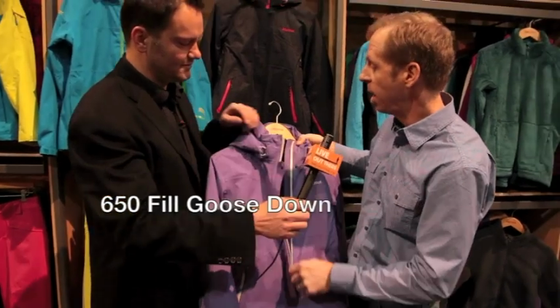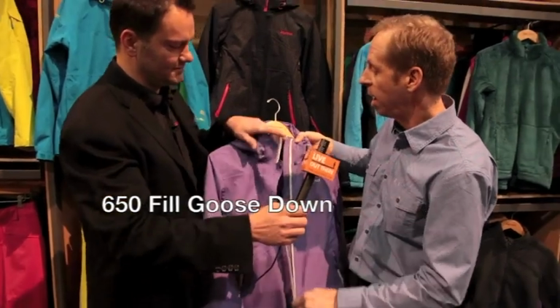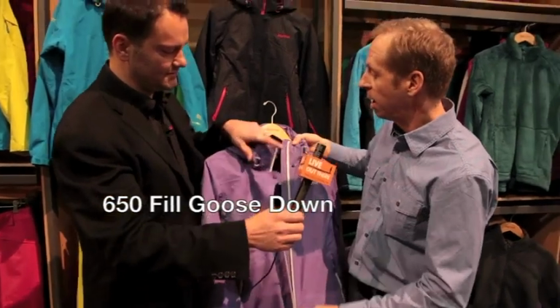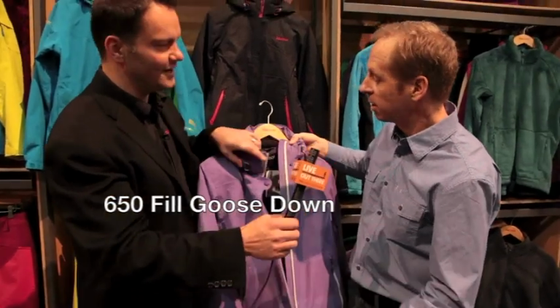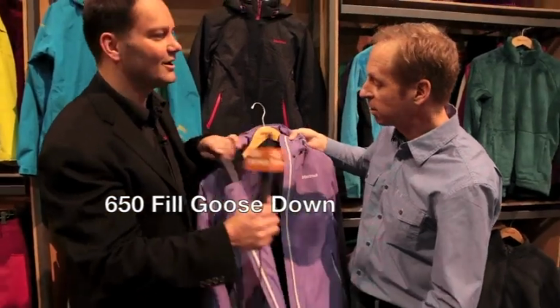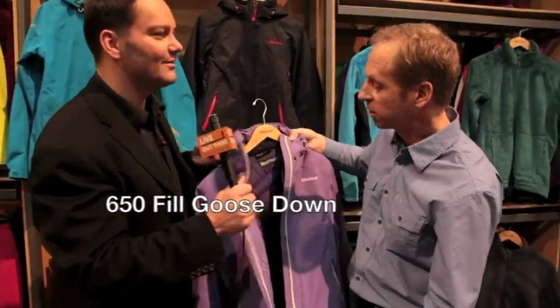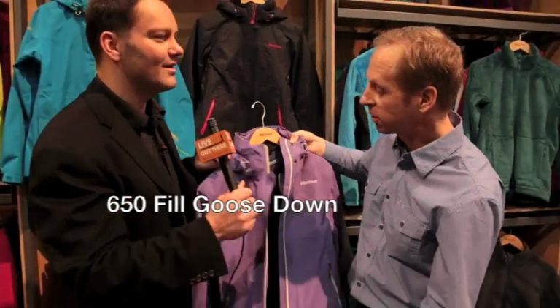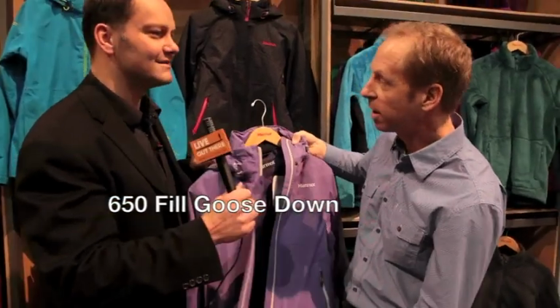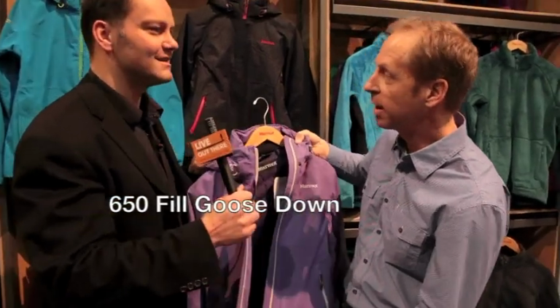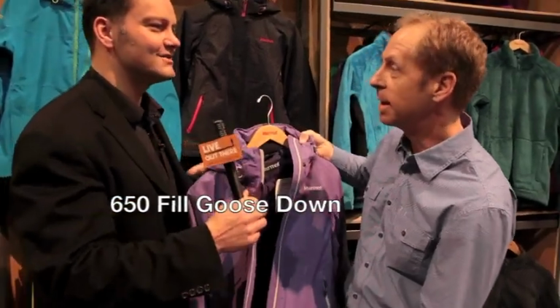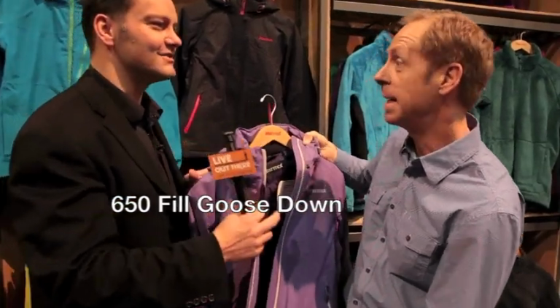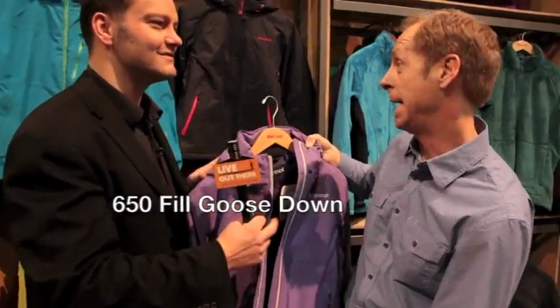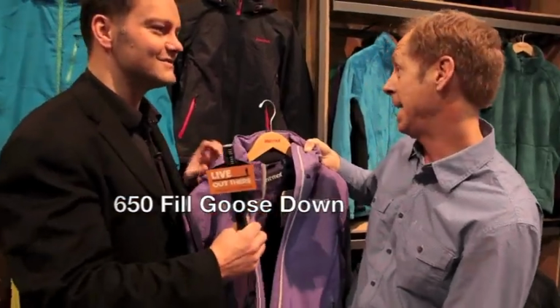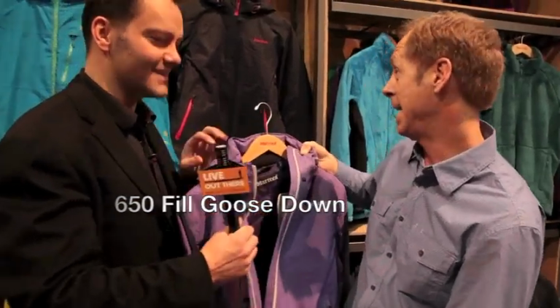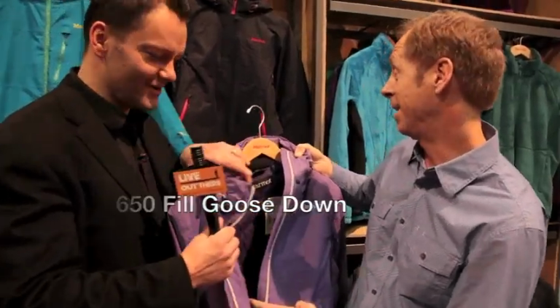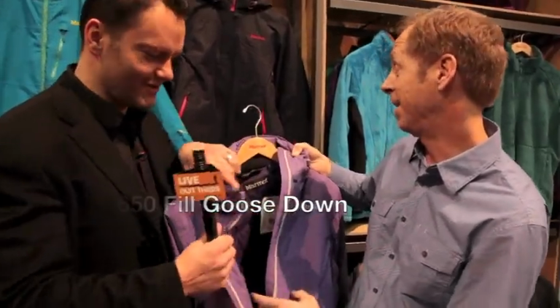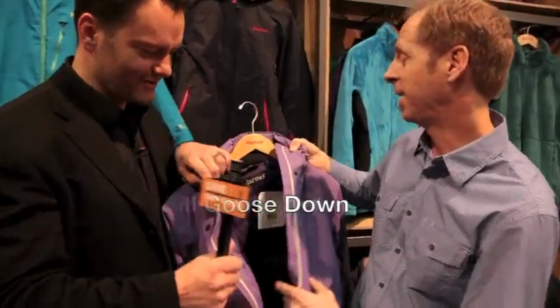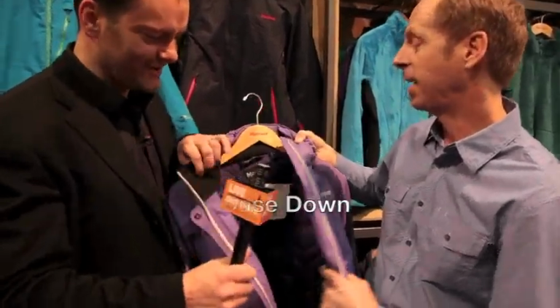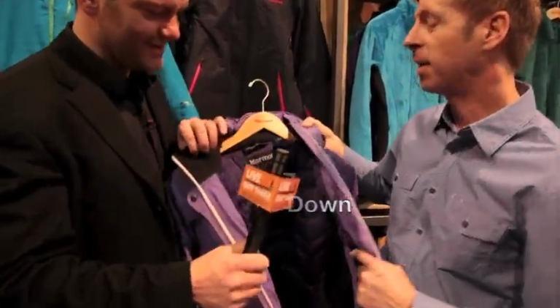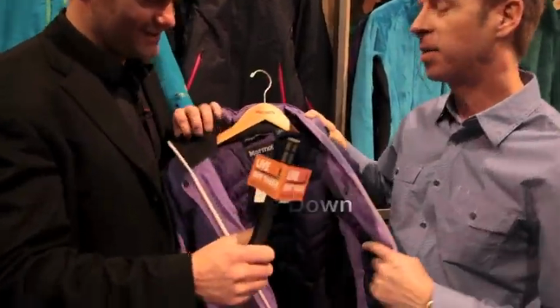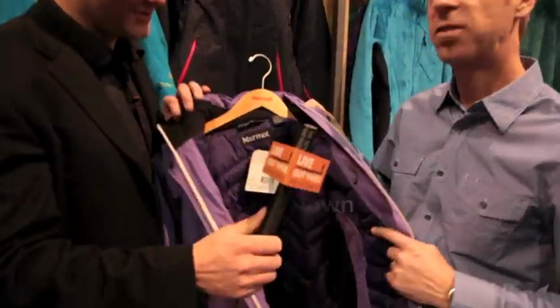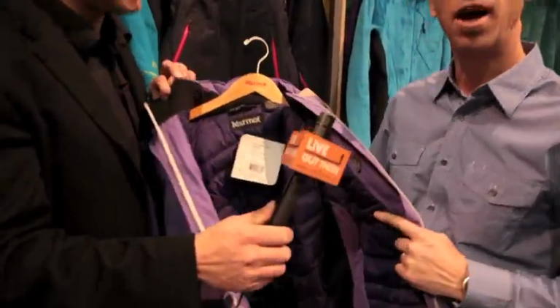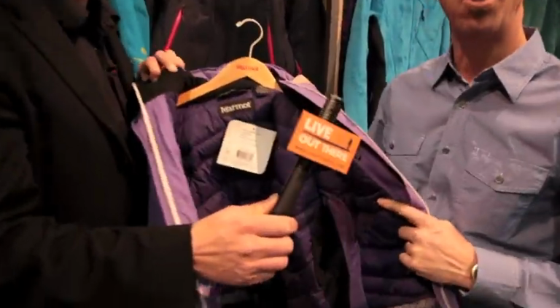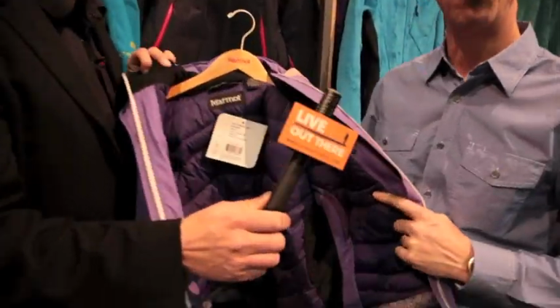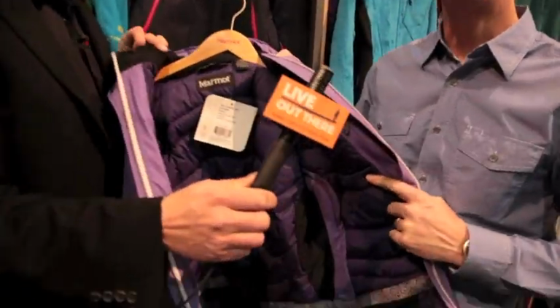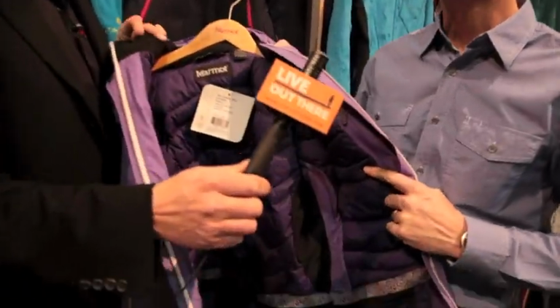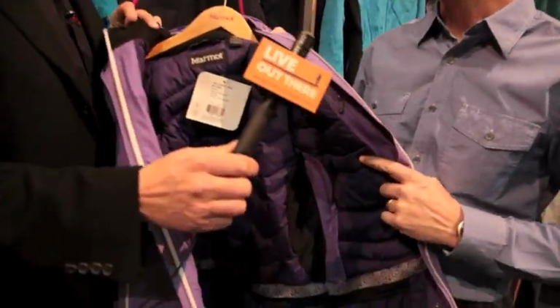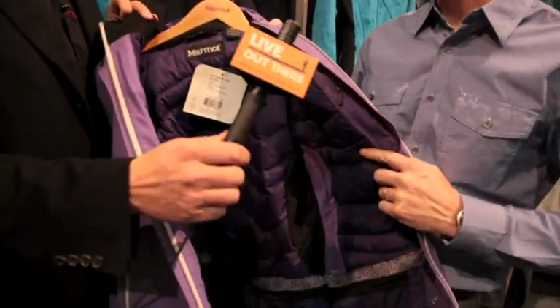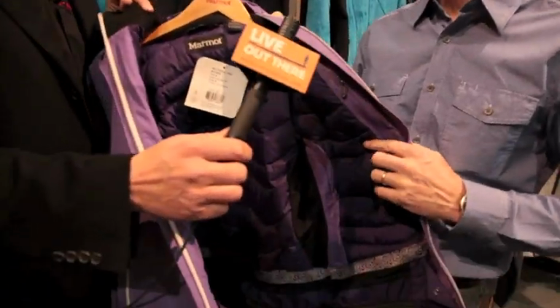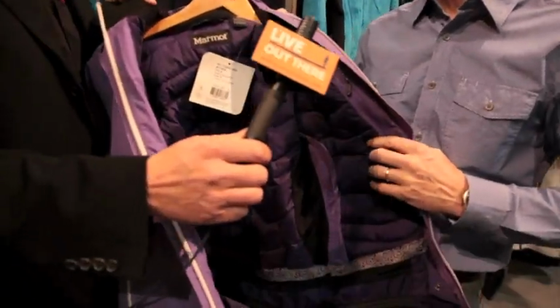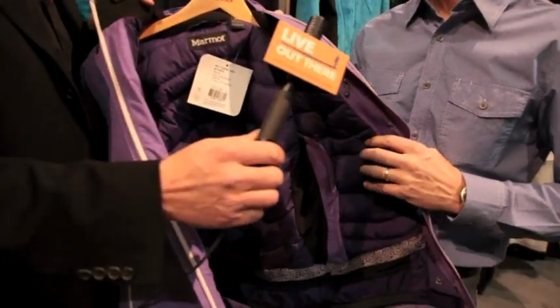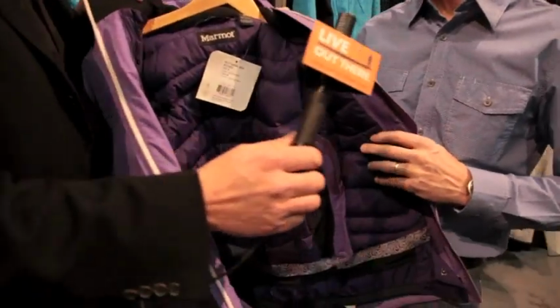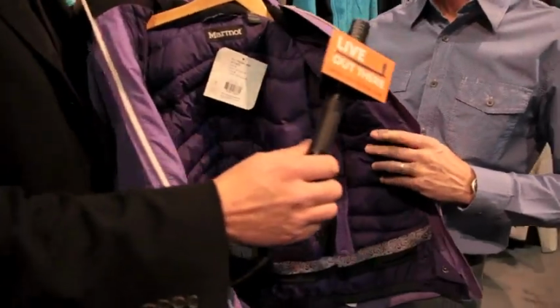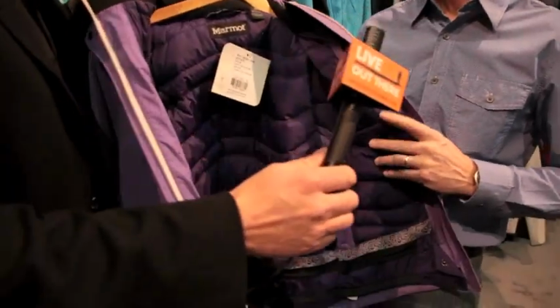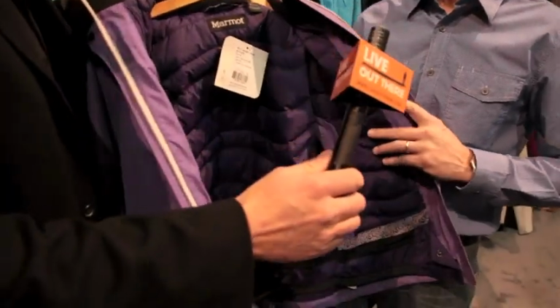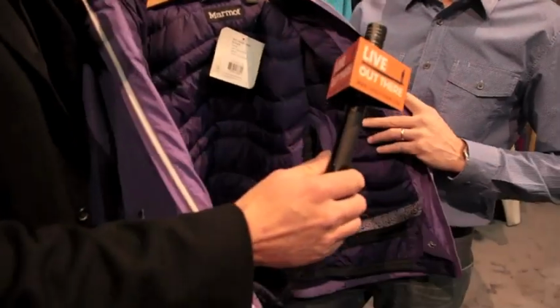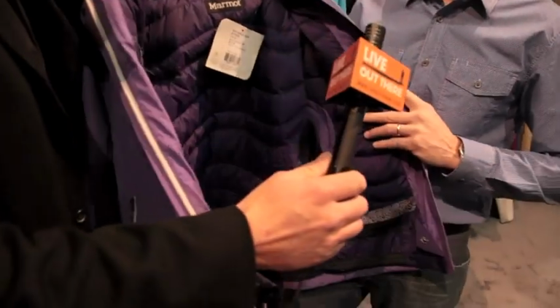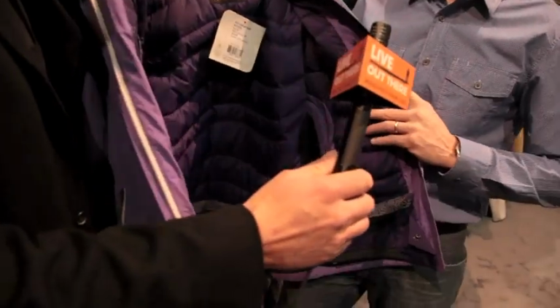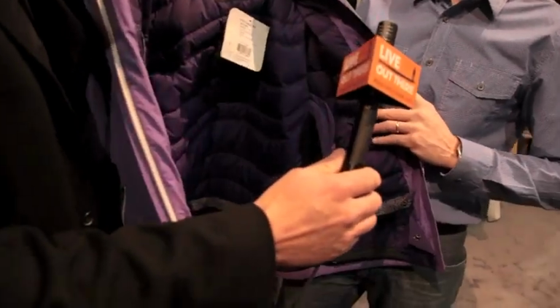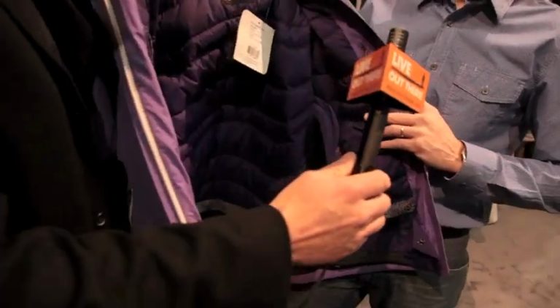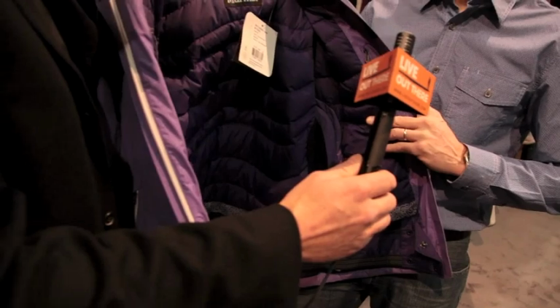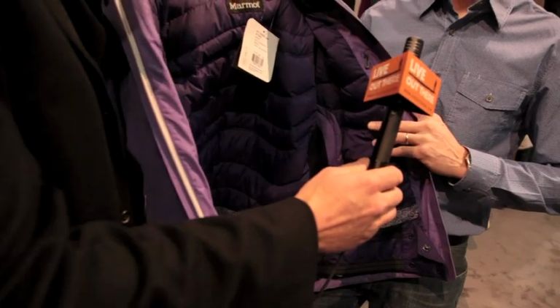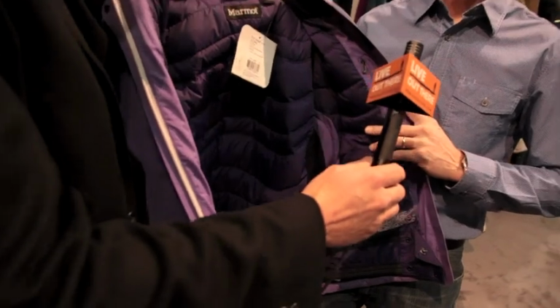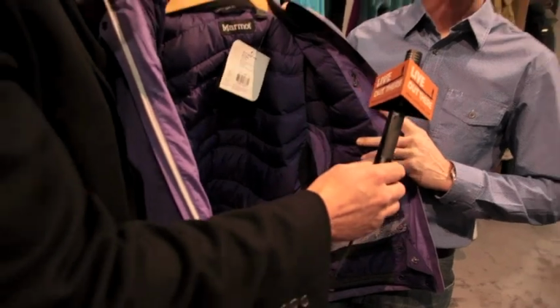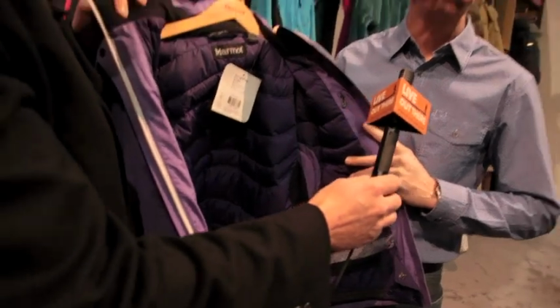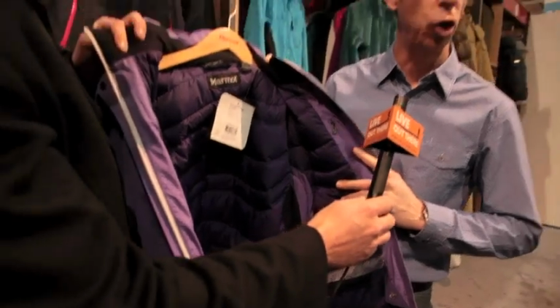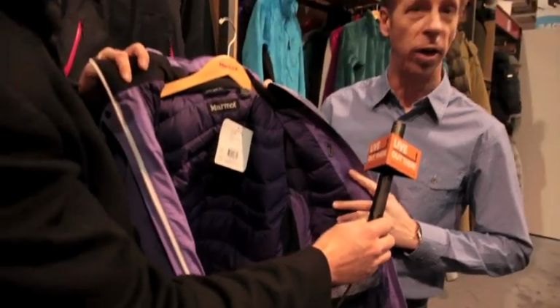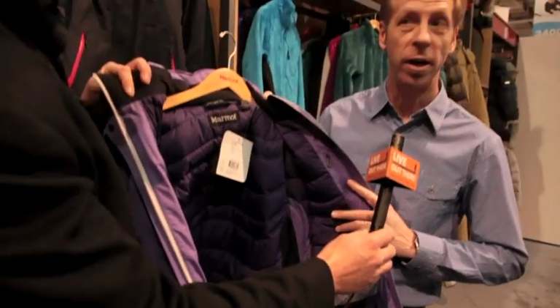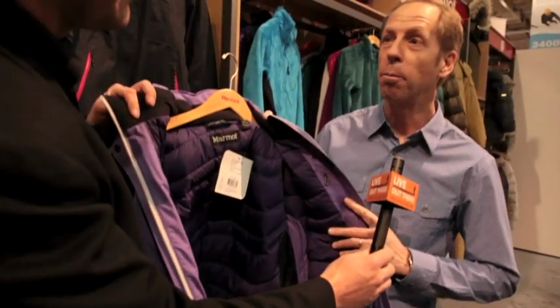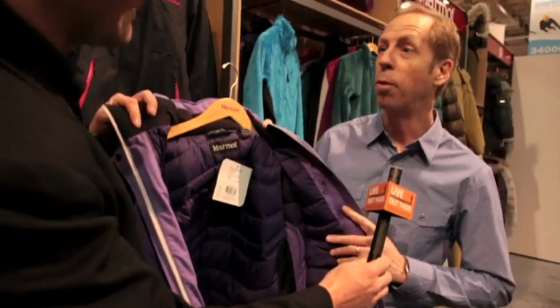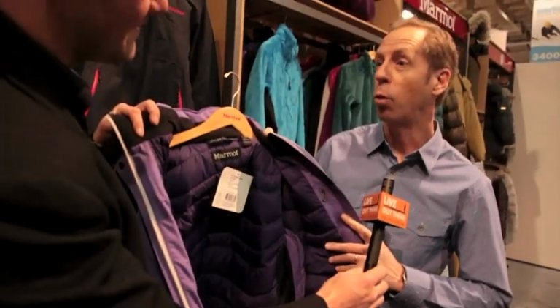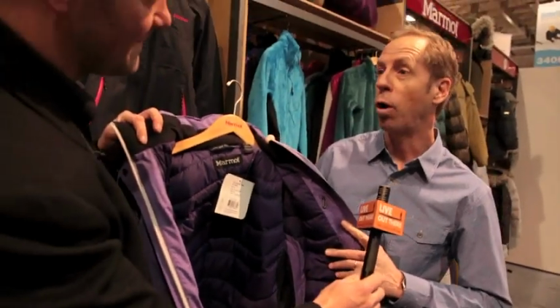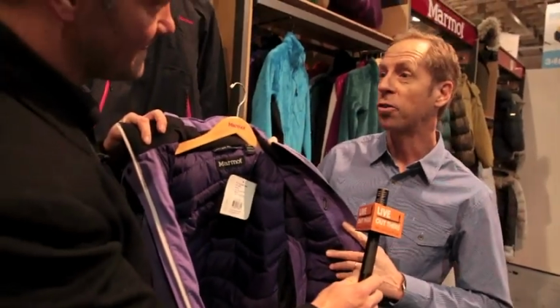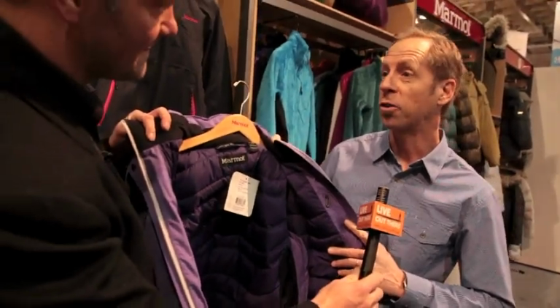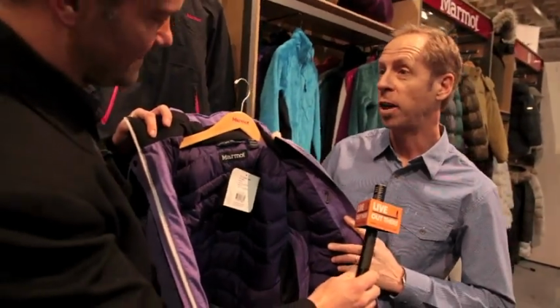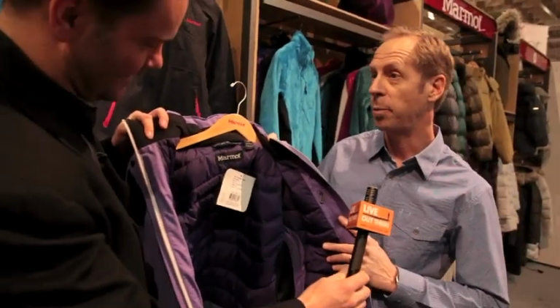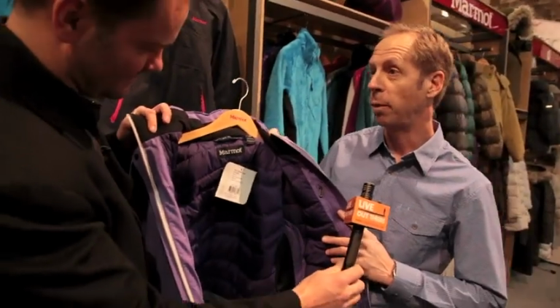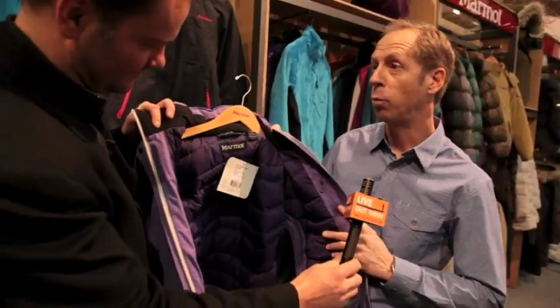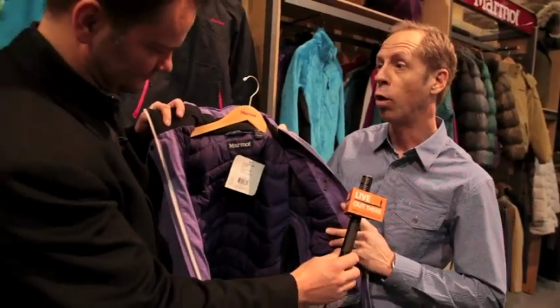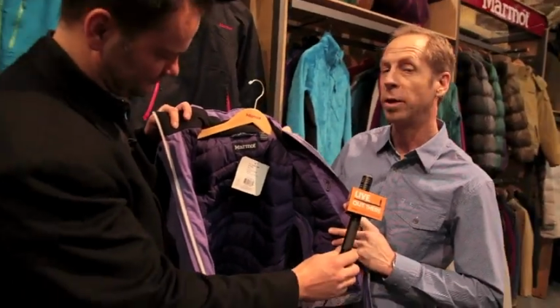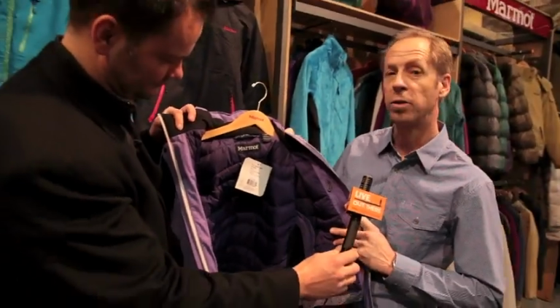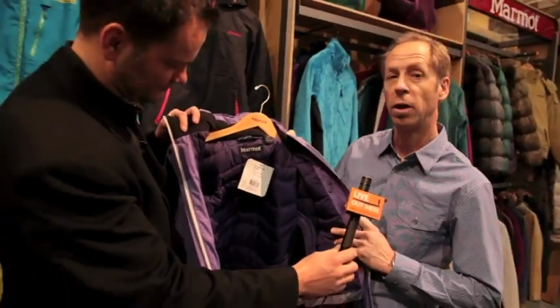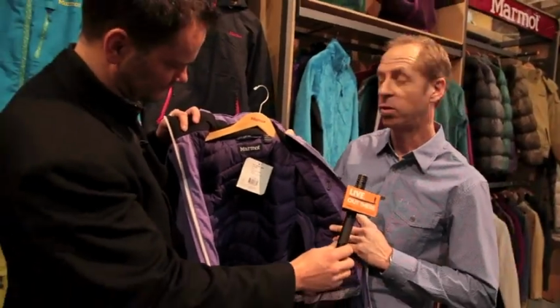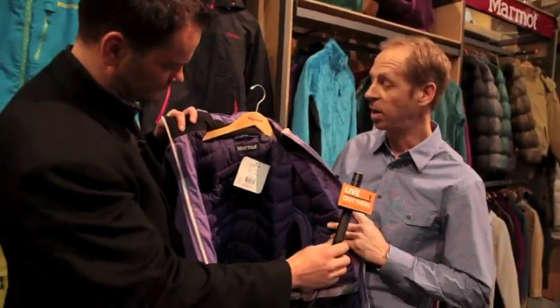Now you've got my attention — down, okay. So not a synthetic we're talking. Not only are we letting the ladies look good, but we're also keeping them warm and toasty.